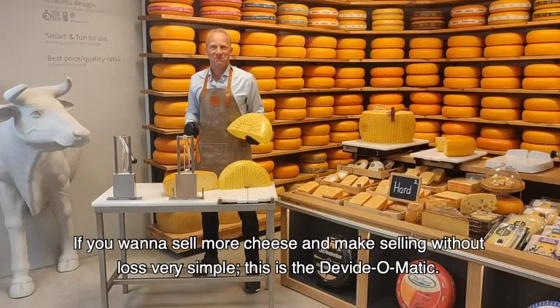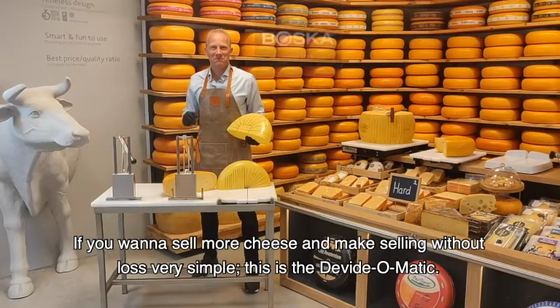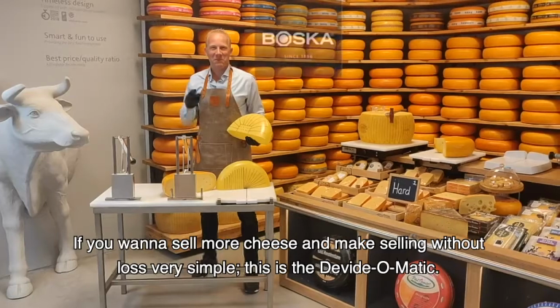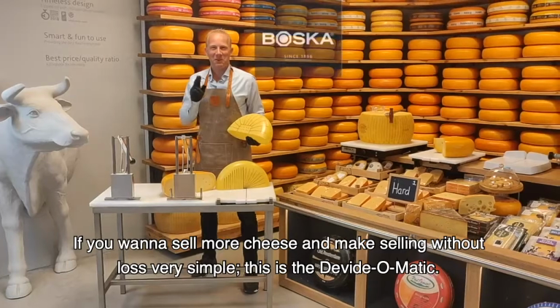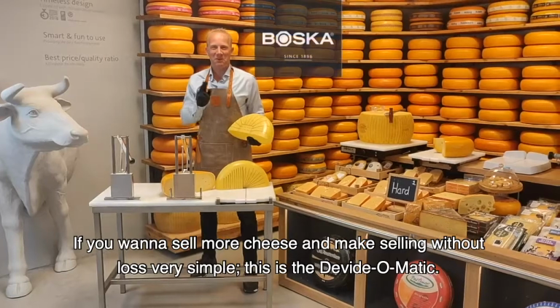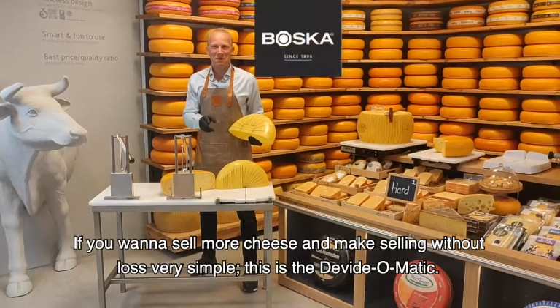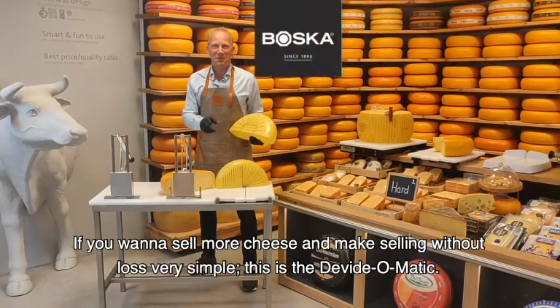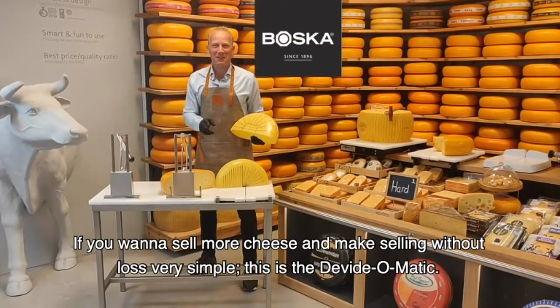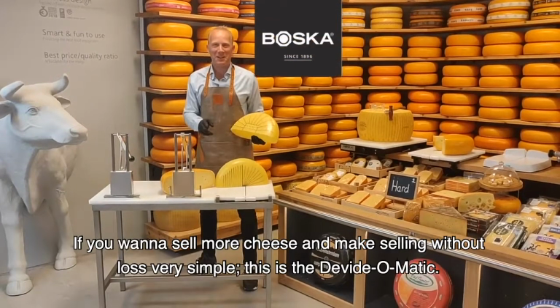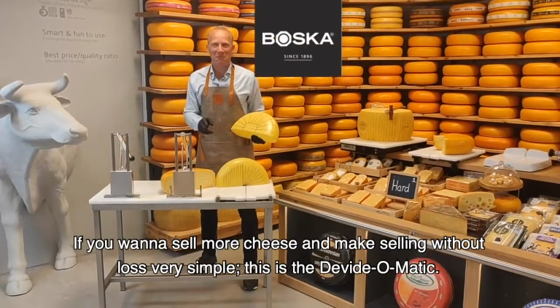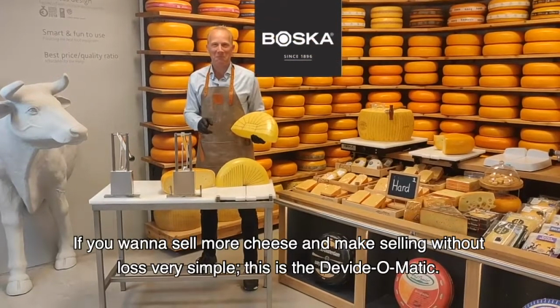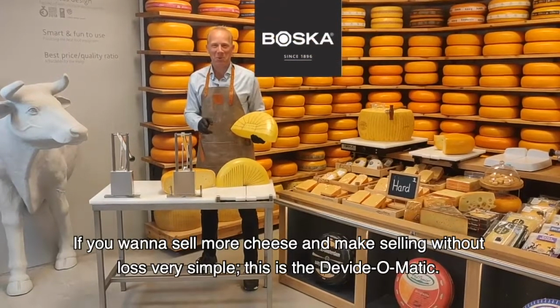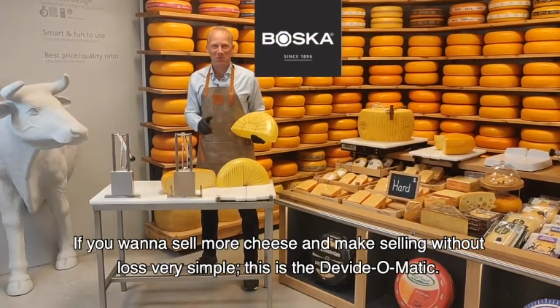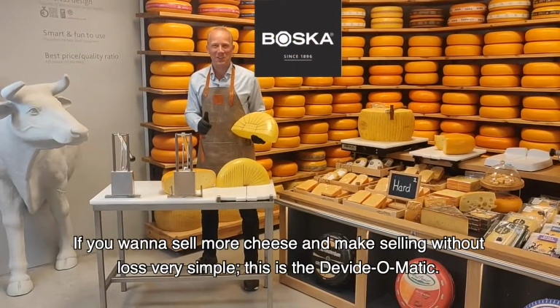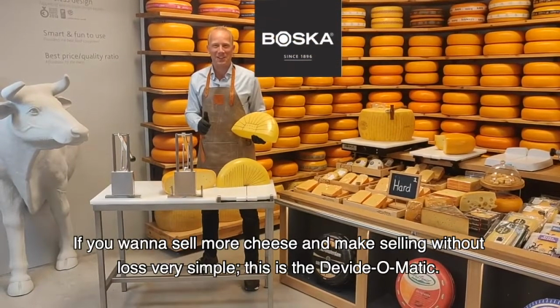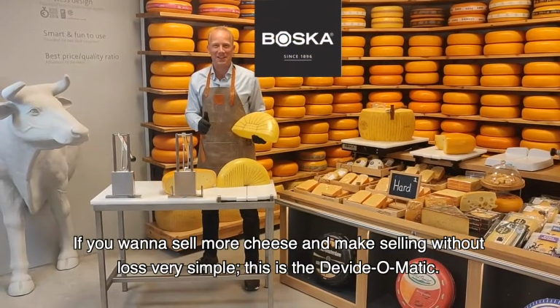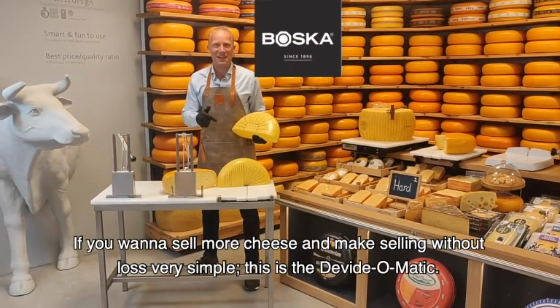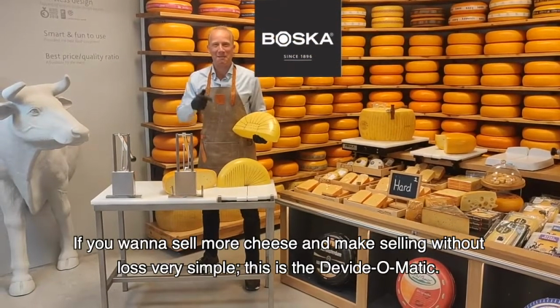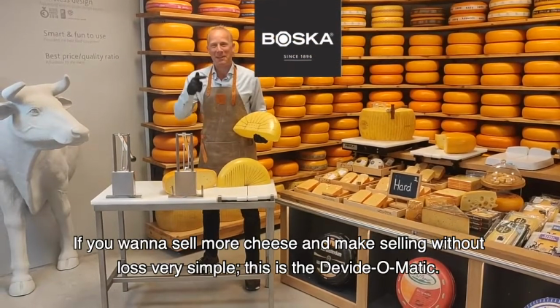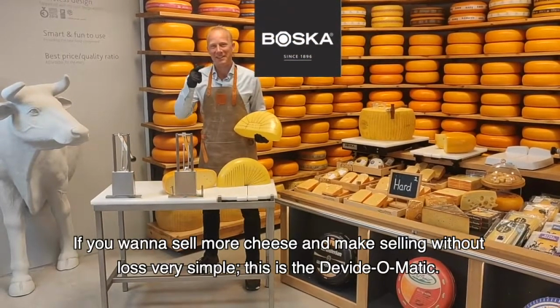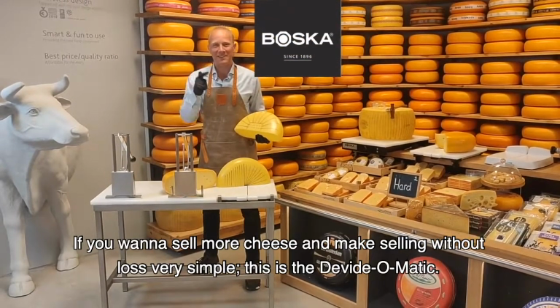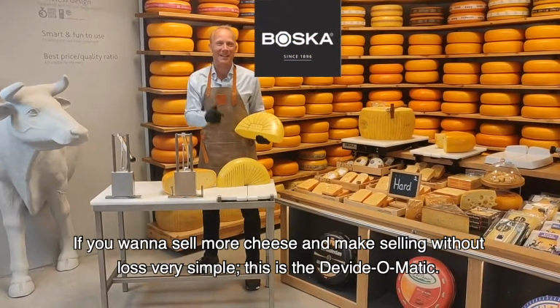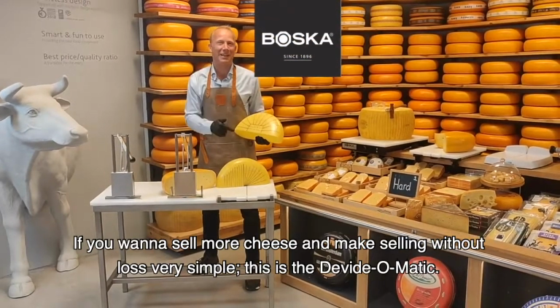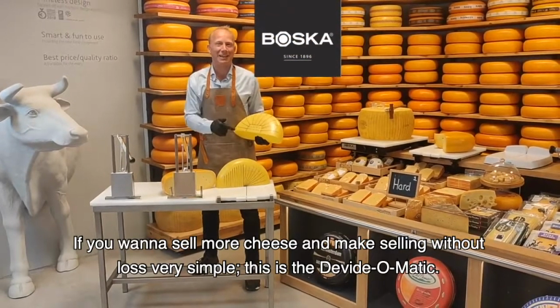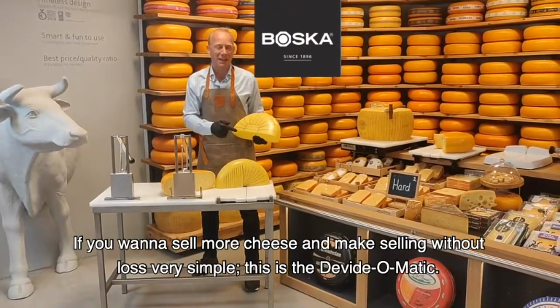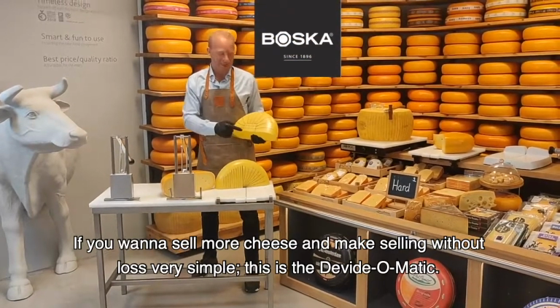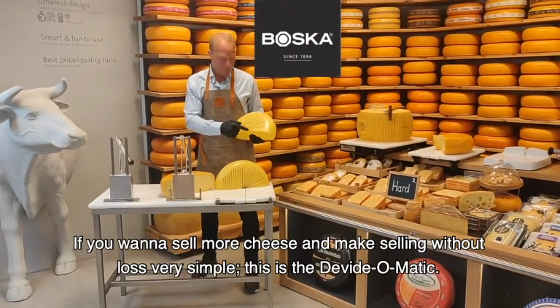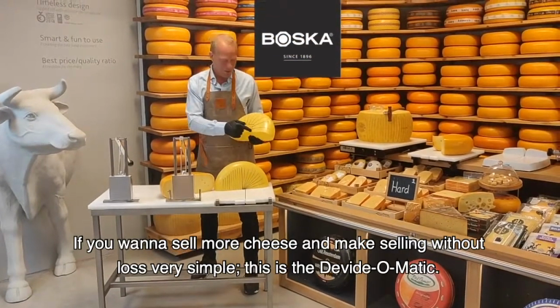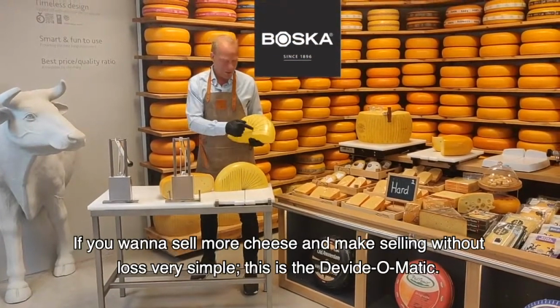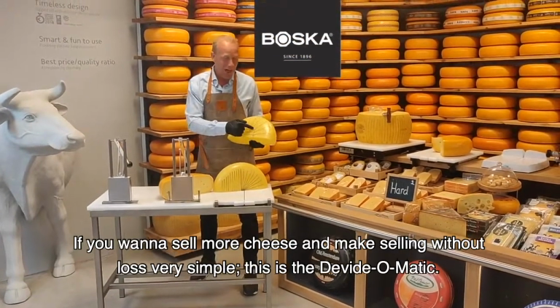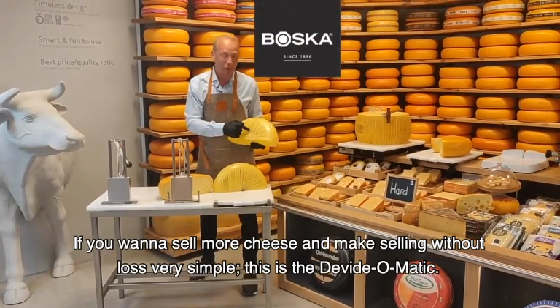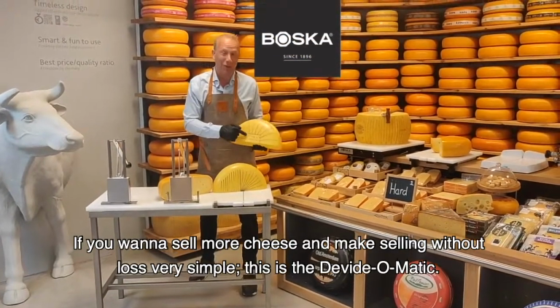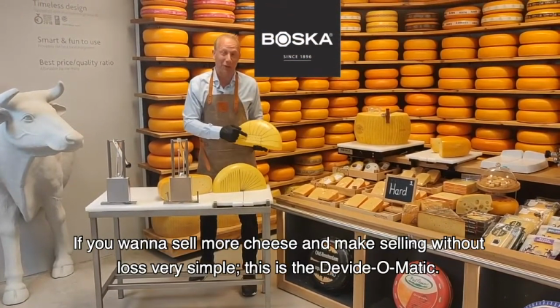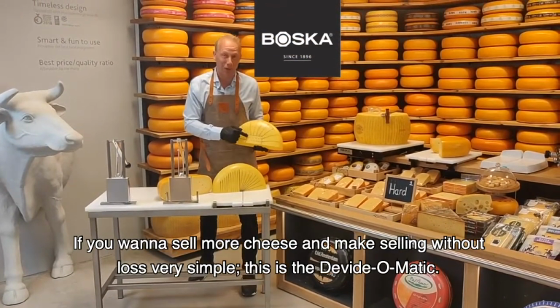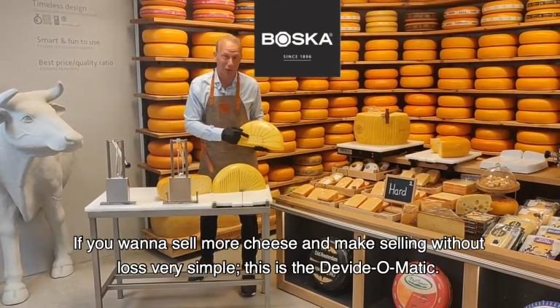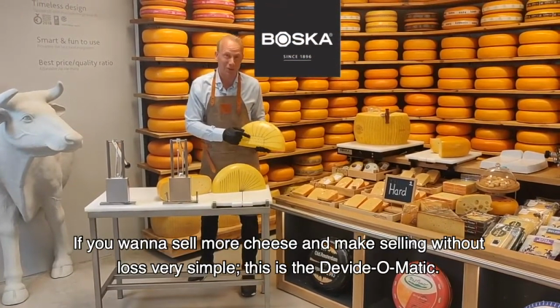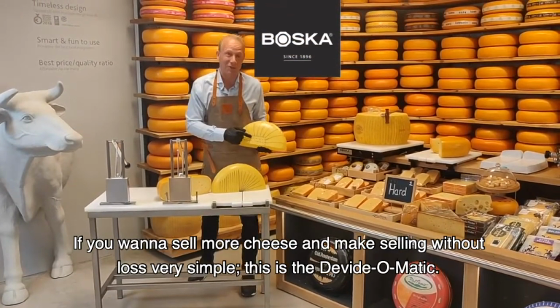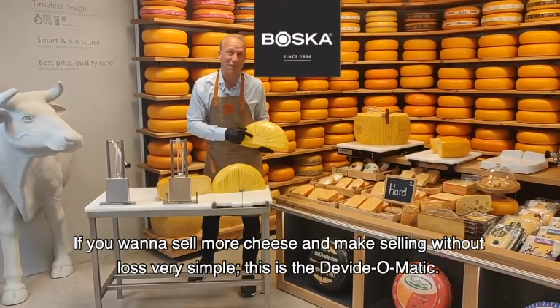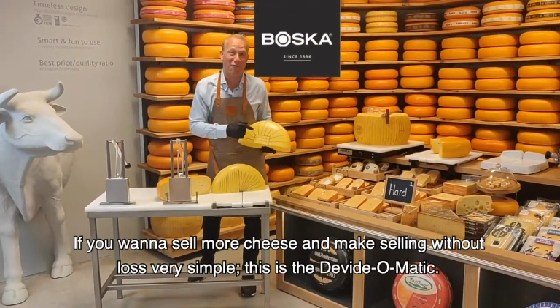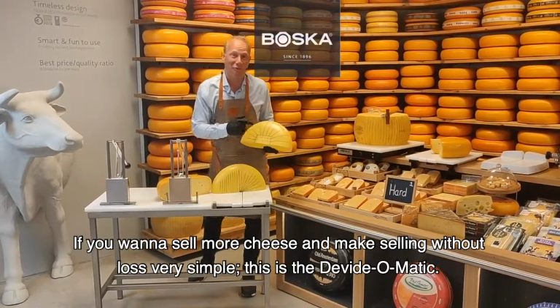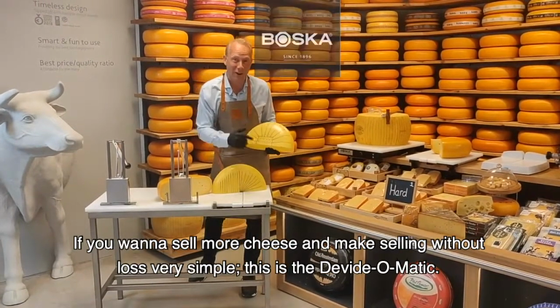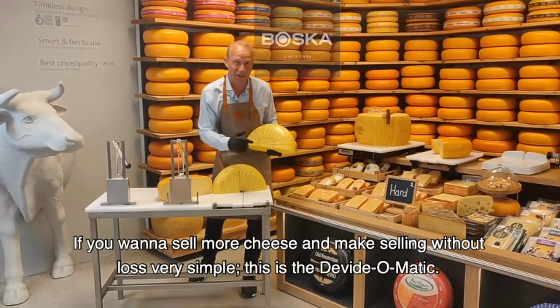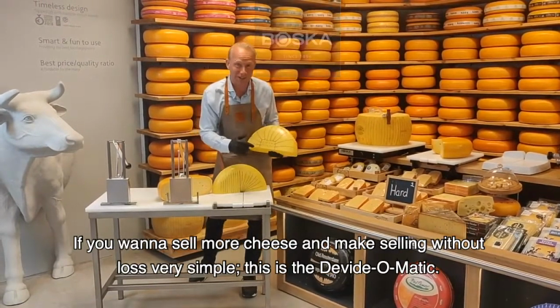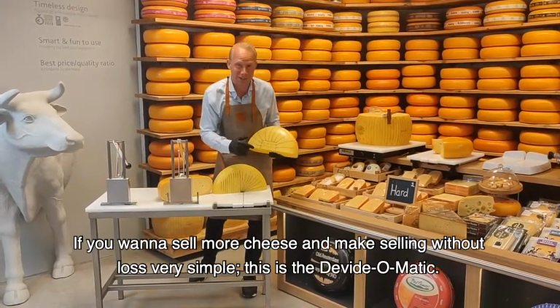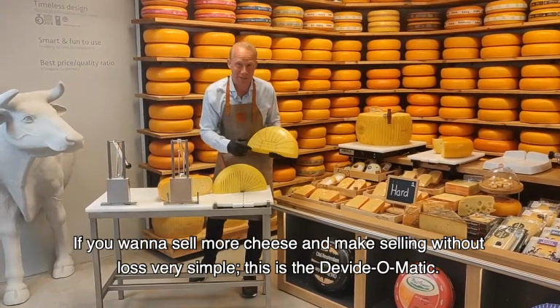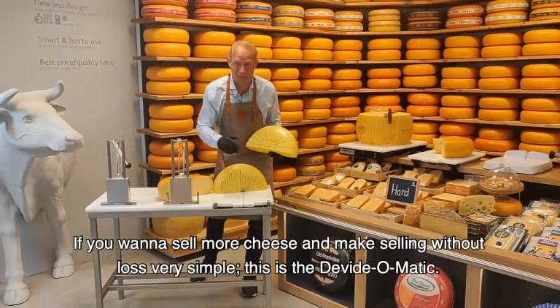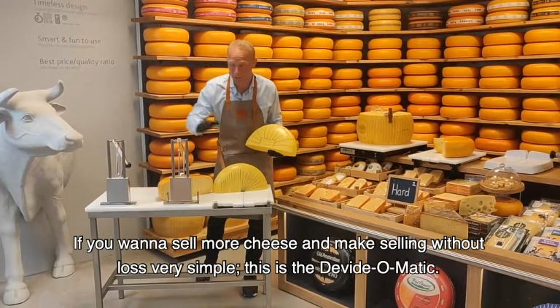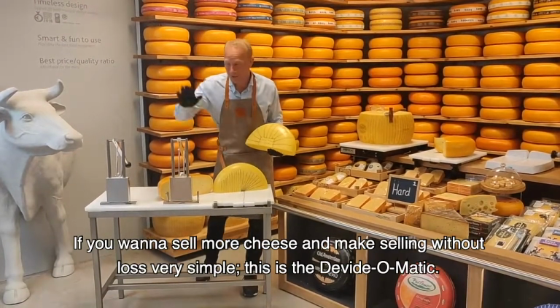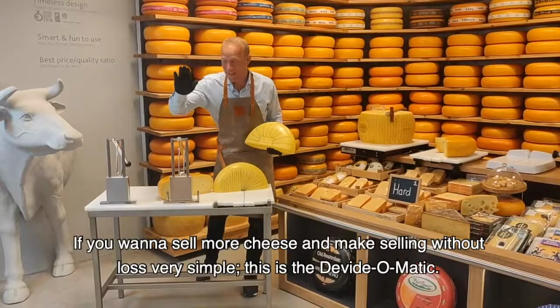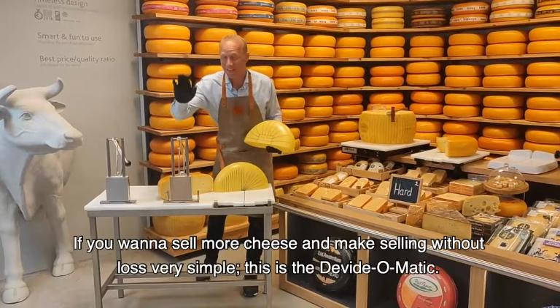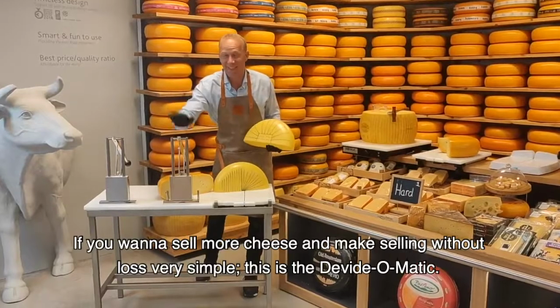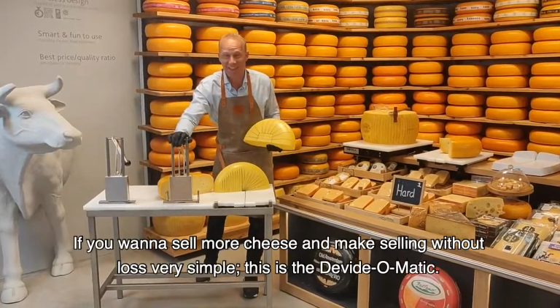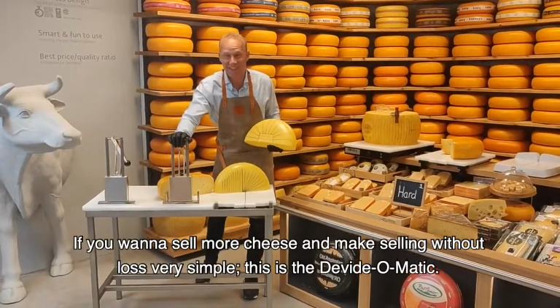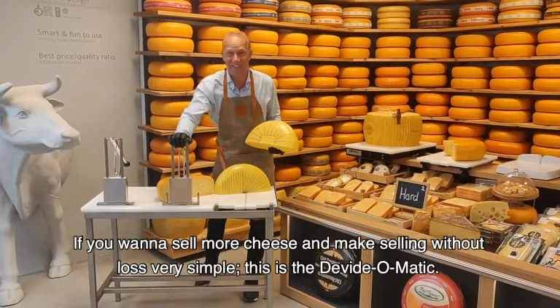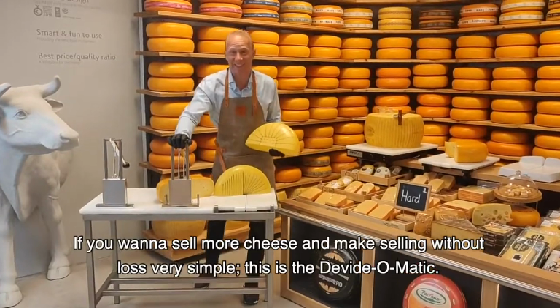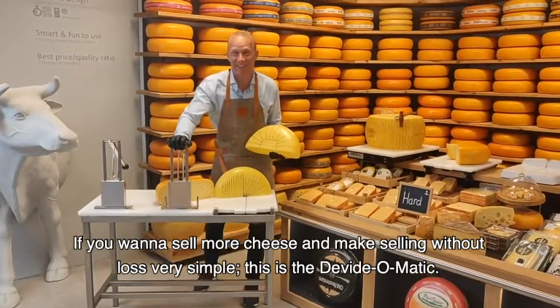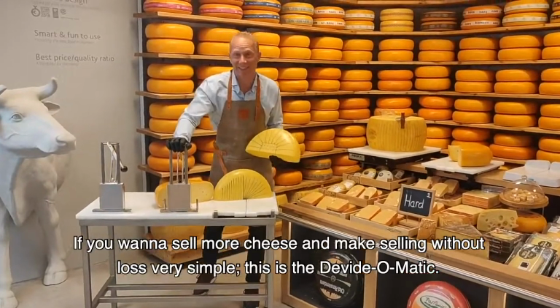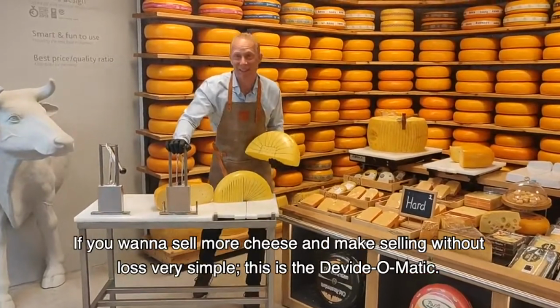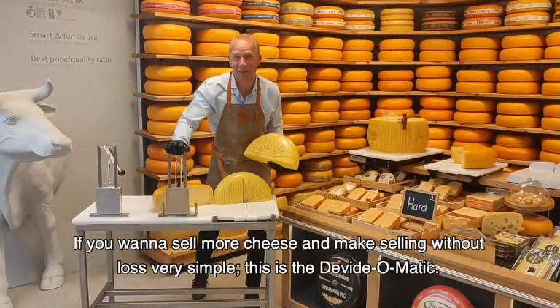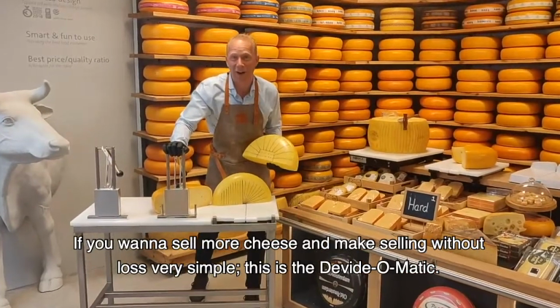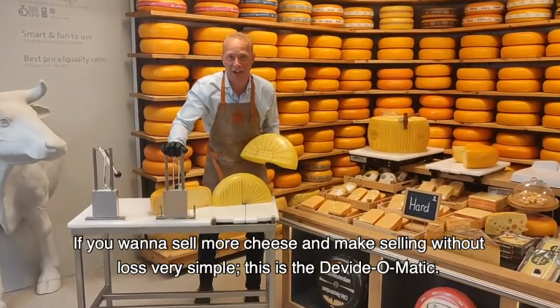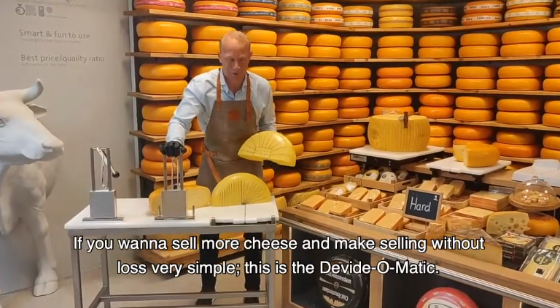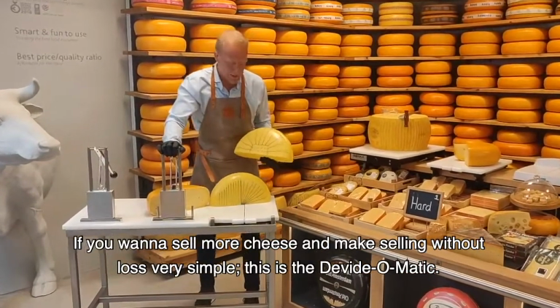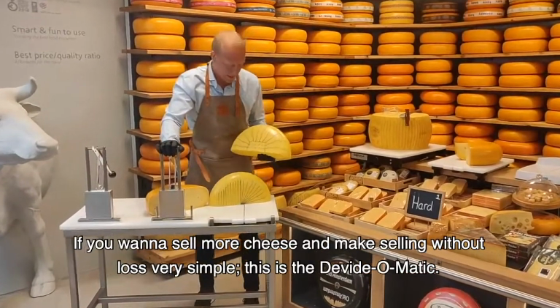You want to sell more cheese and maximize sales without loss? Very simple. This is the Divide-O-Matic.